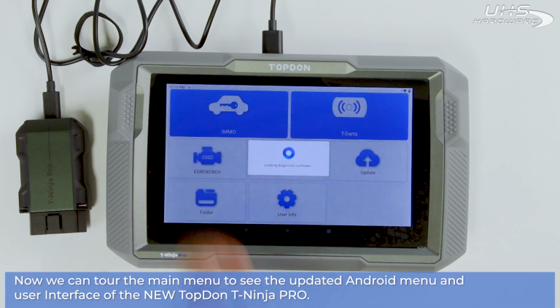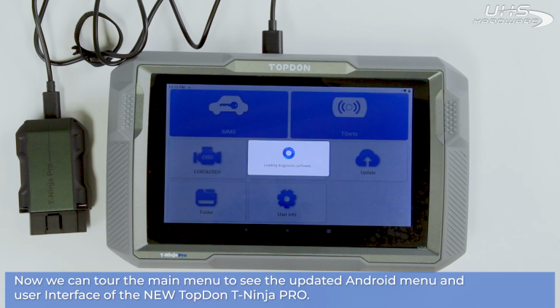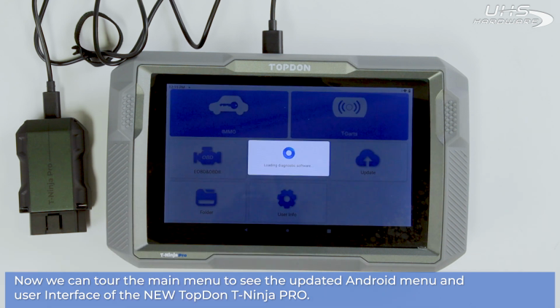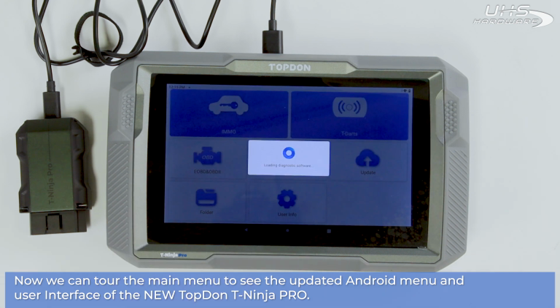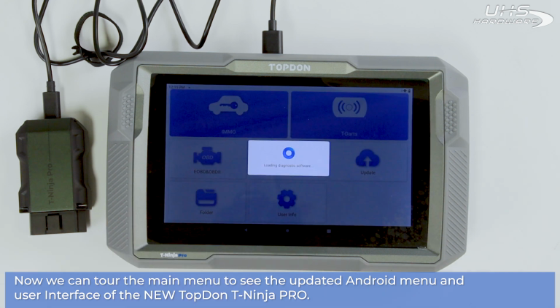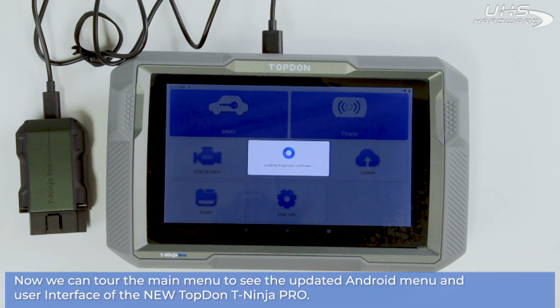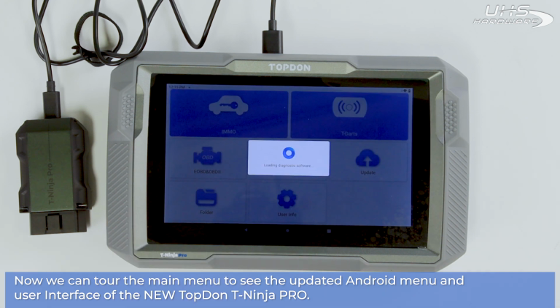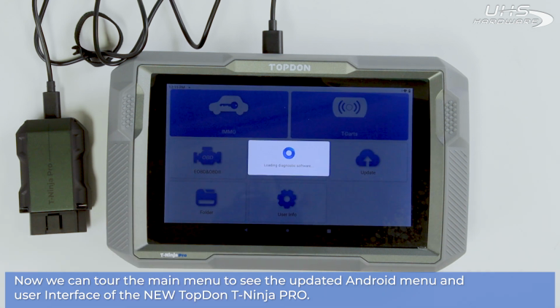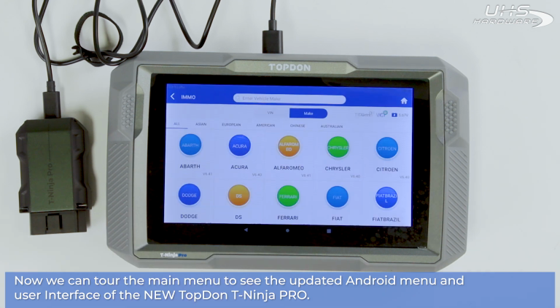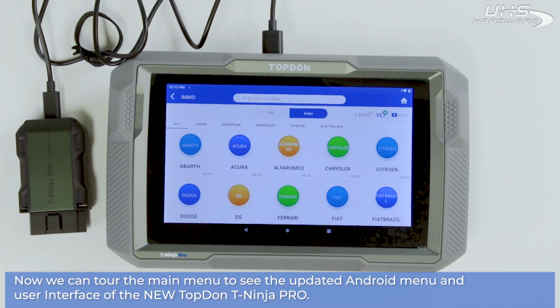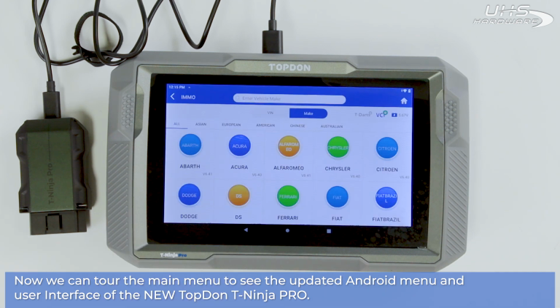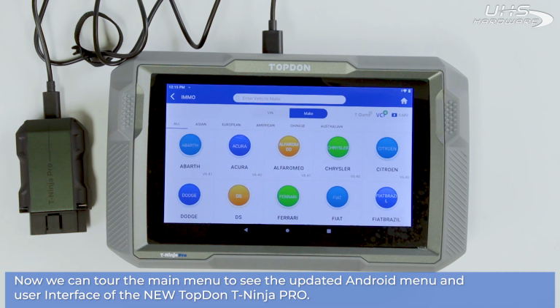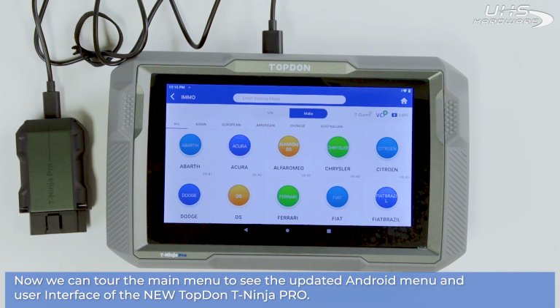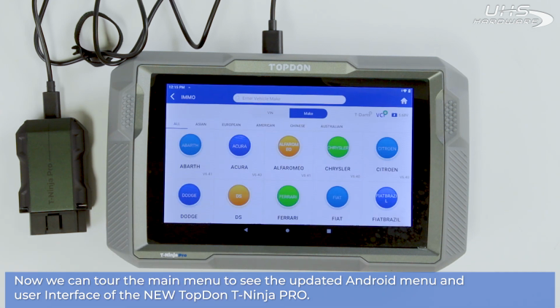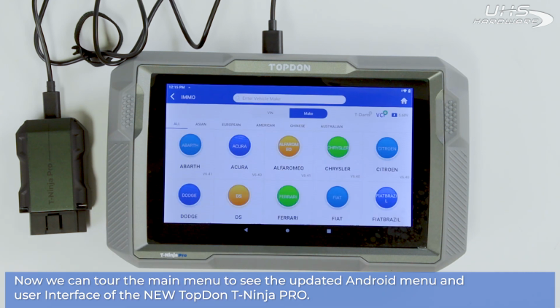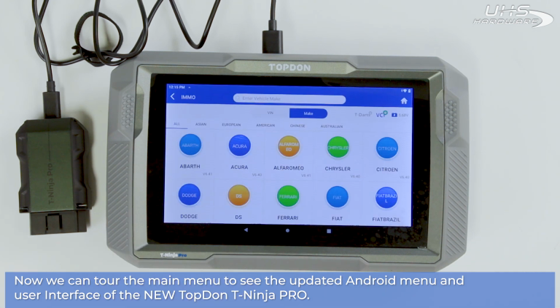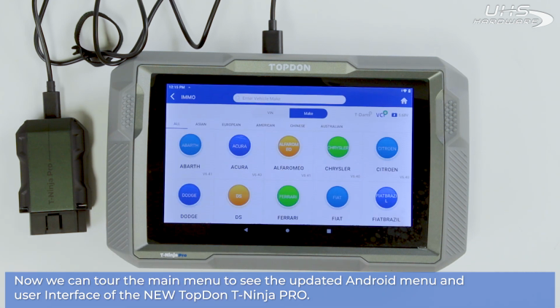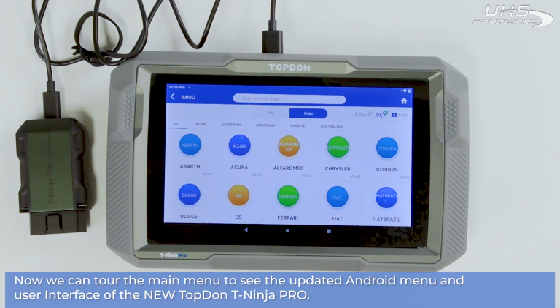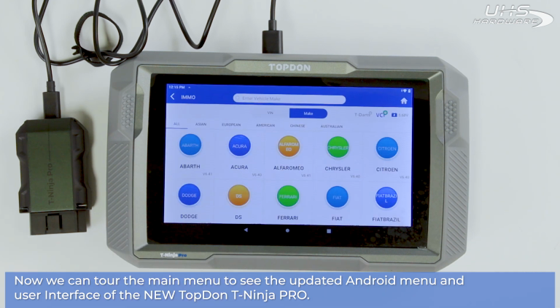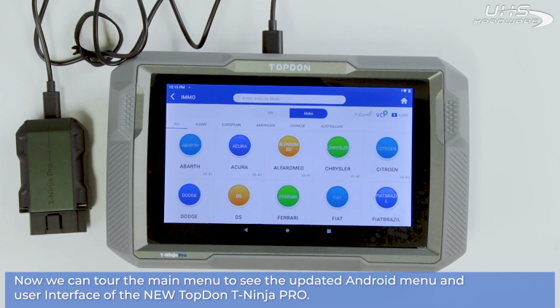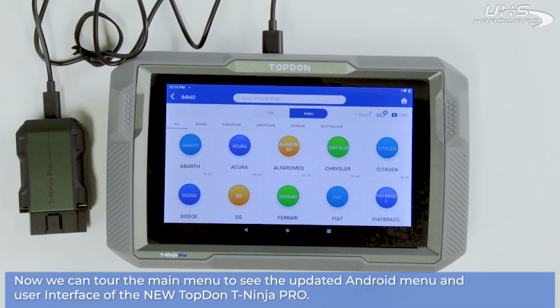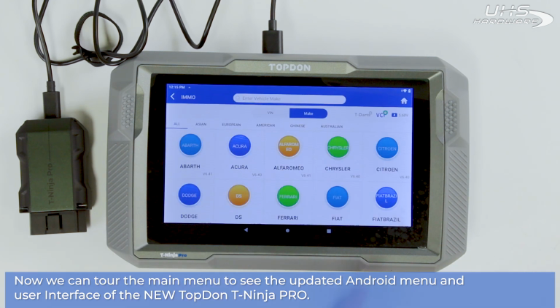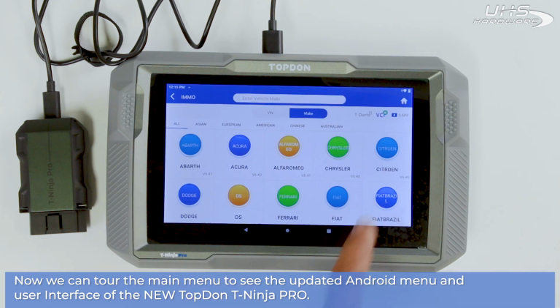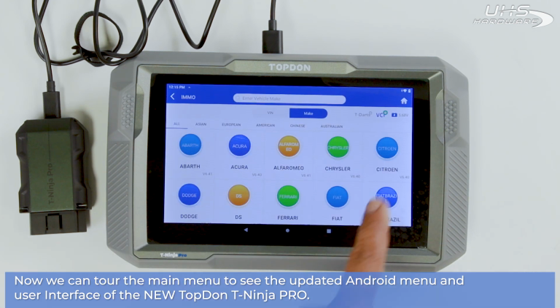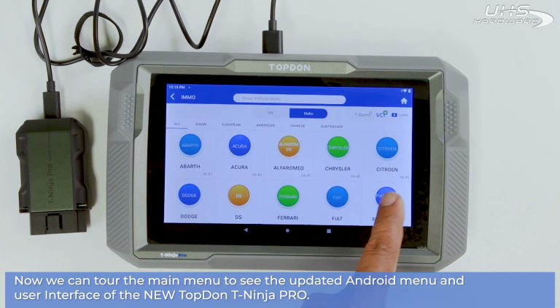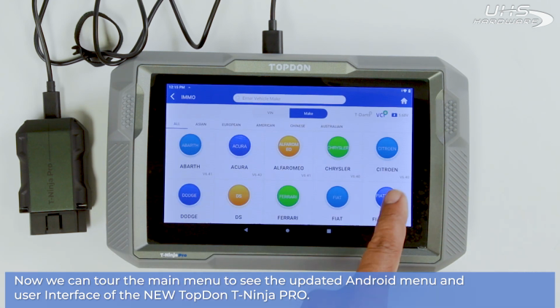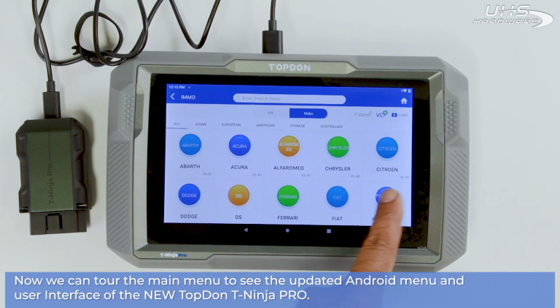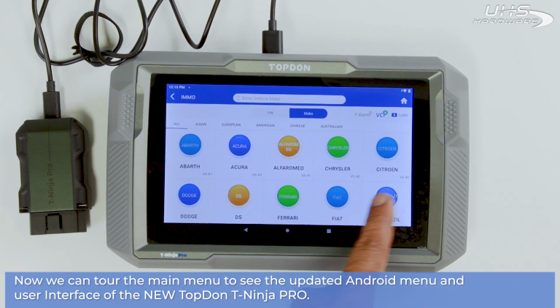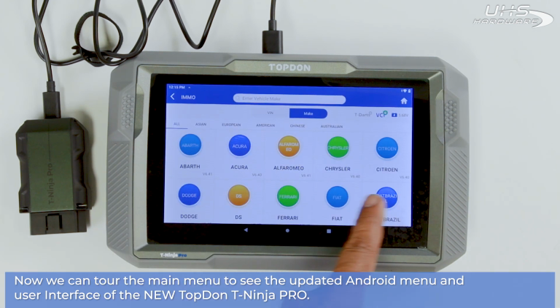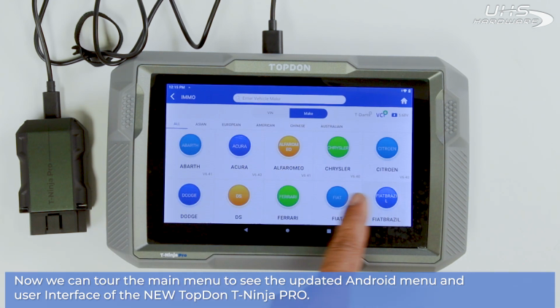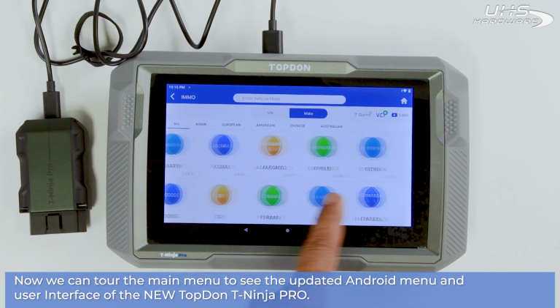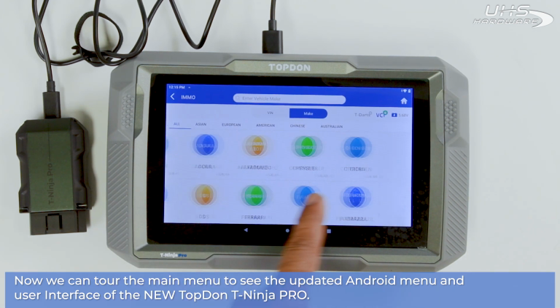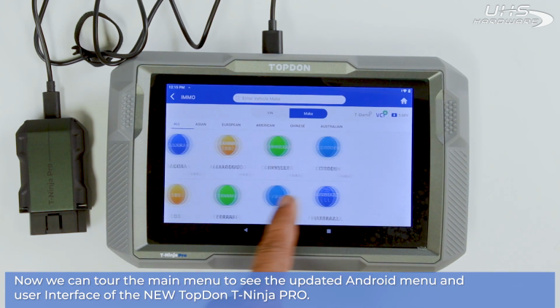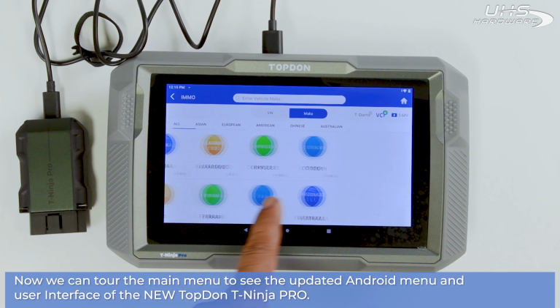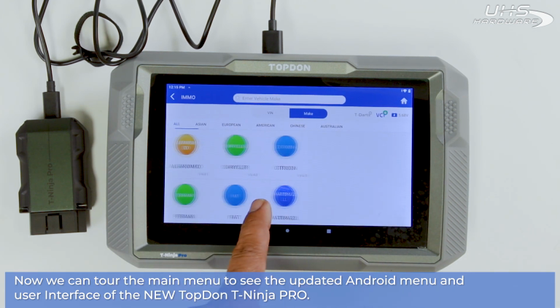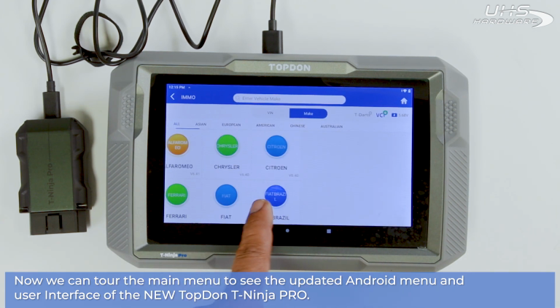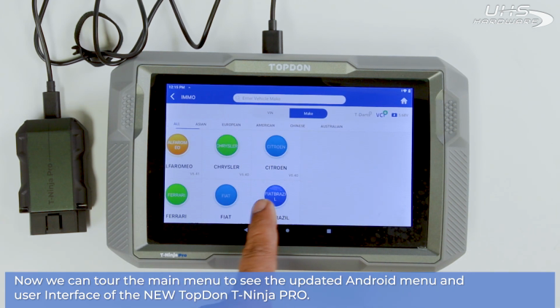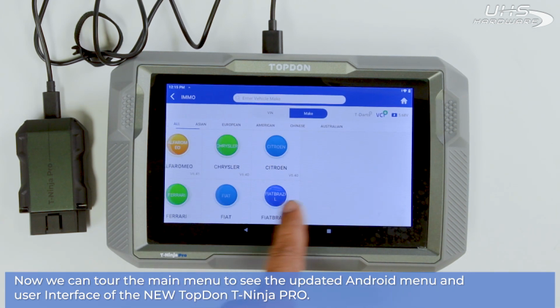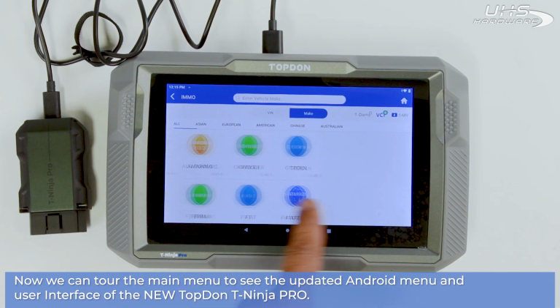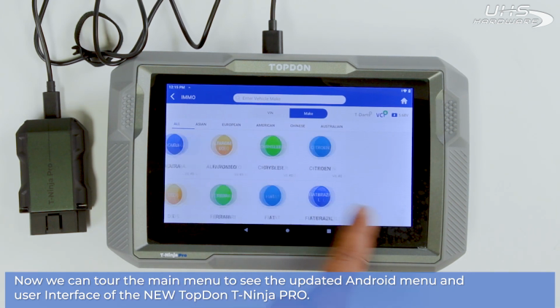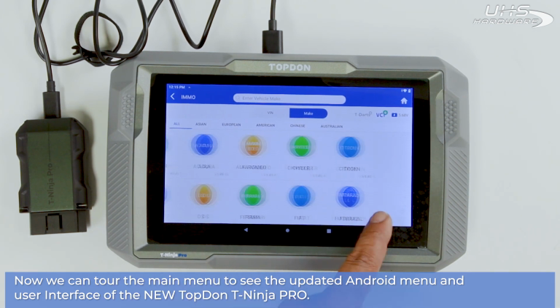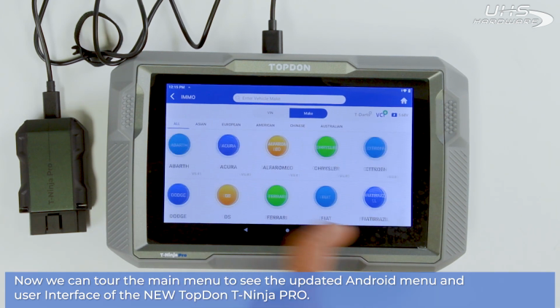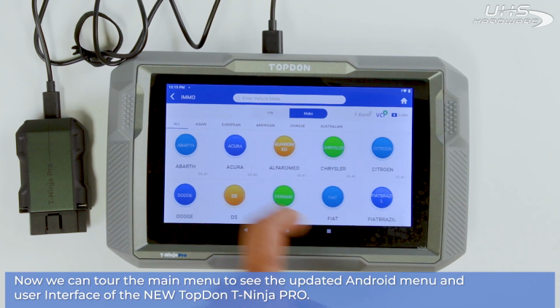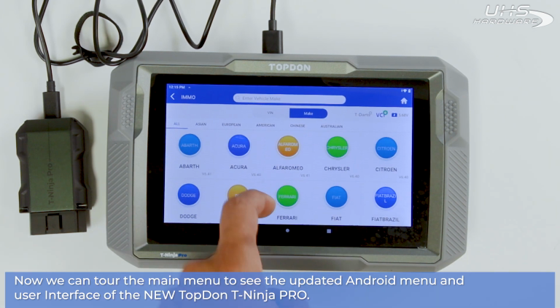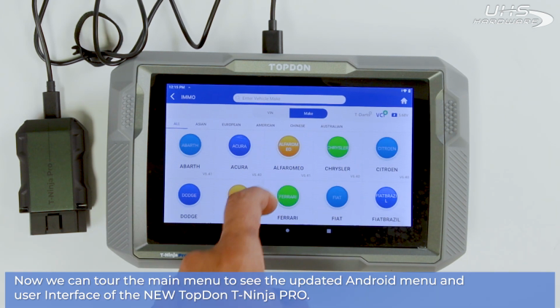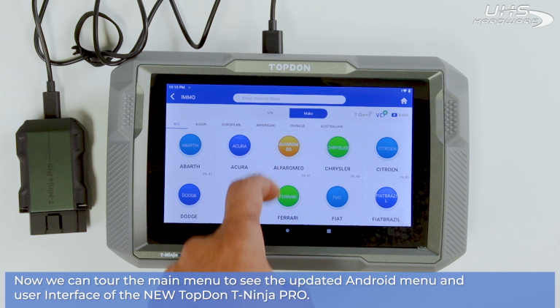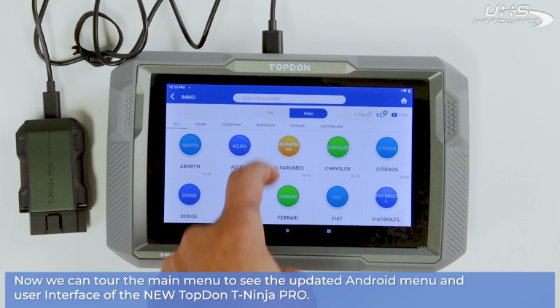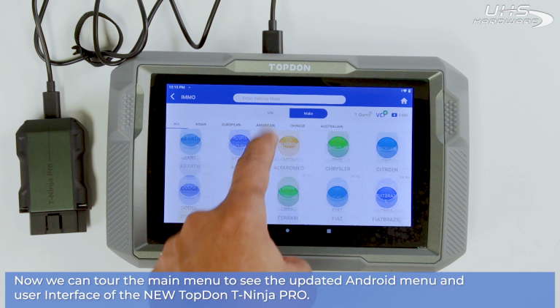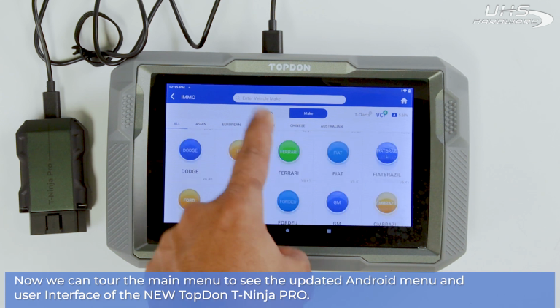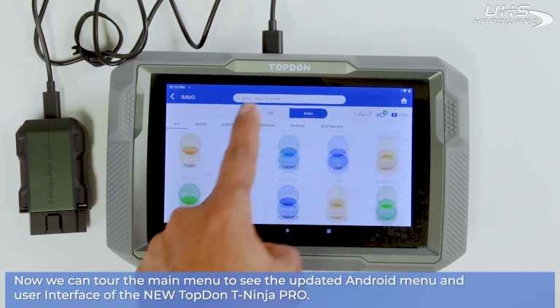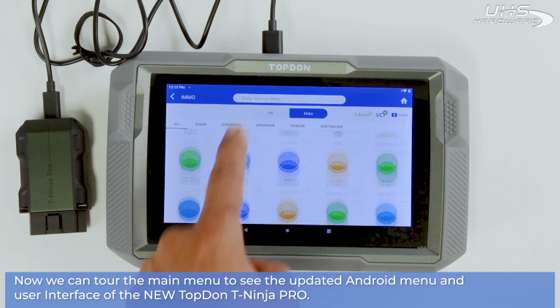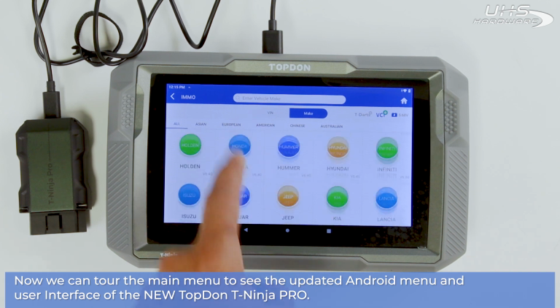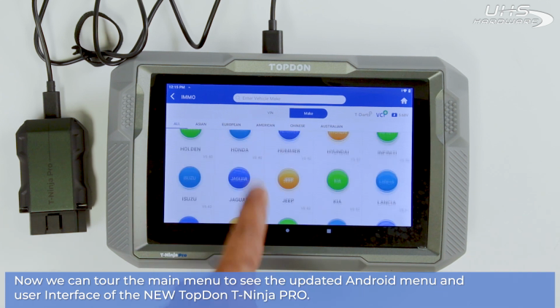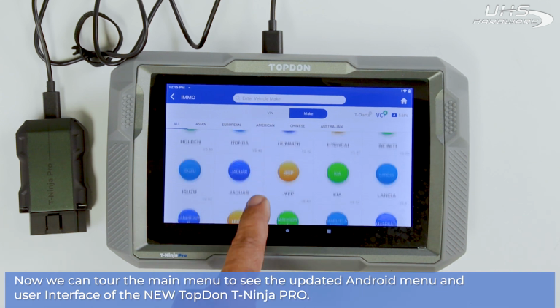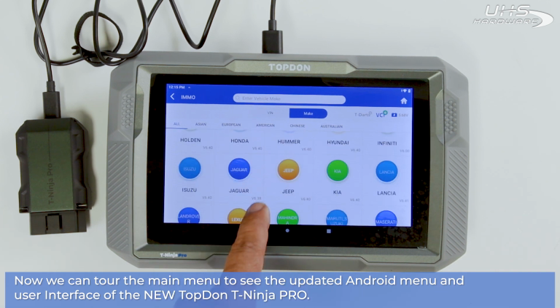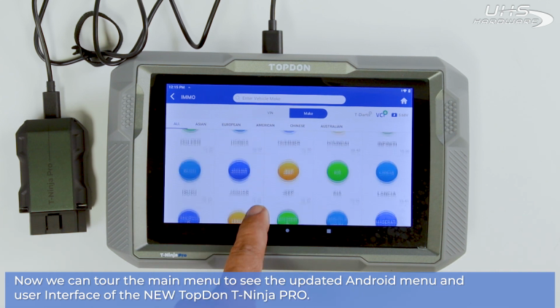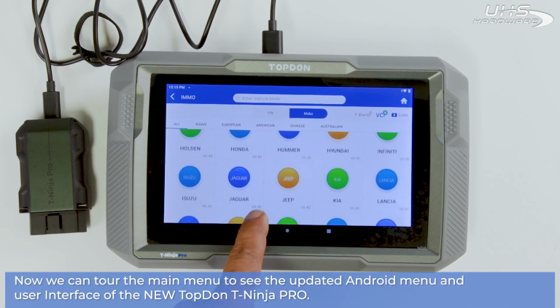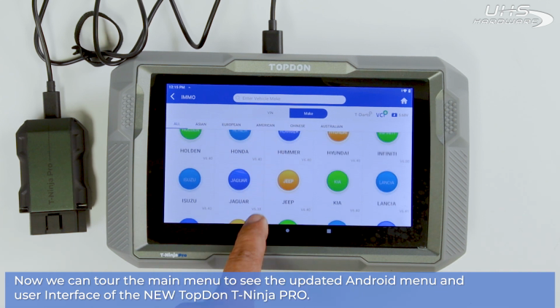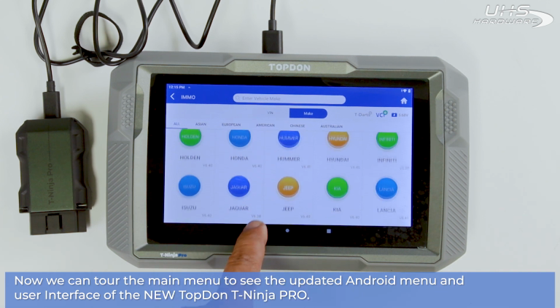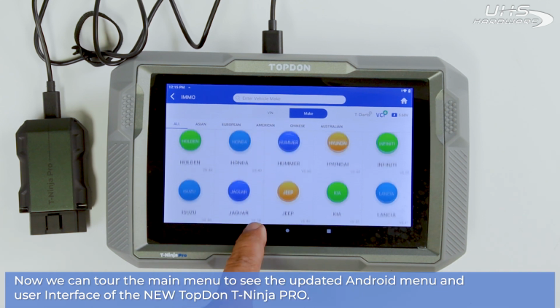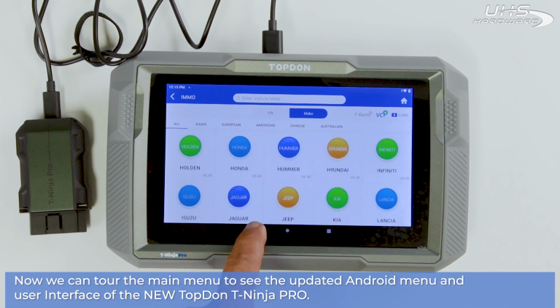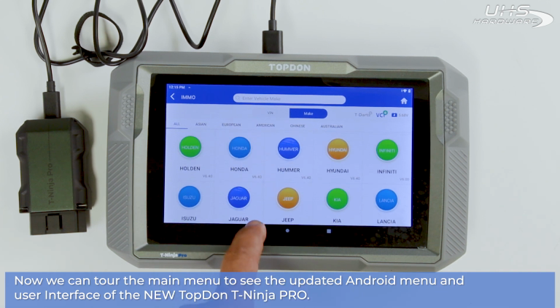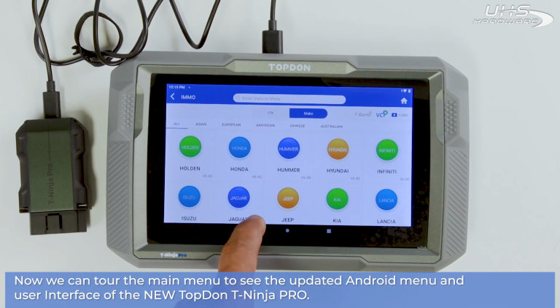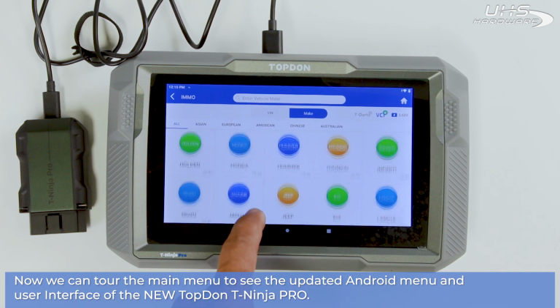Then we can tour the main menu to see all the new updated Android menu and user interface options of the new Top-Down Teen Ninja Pro.